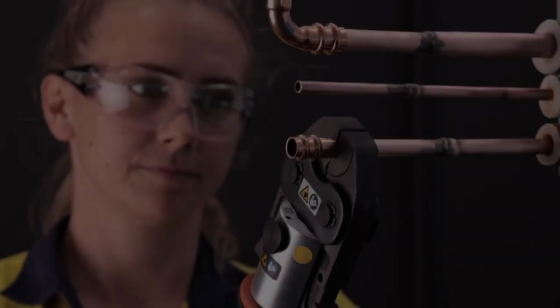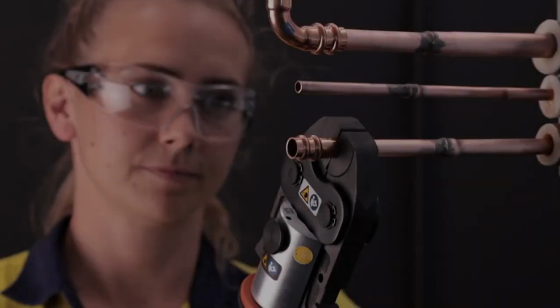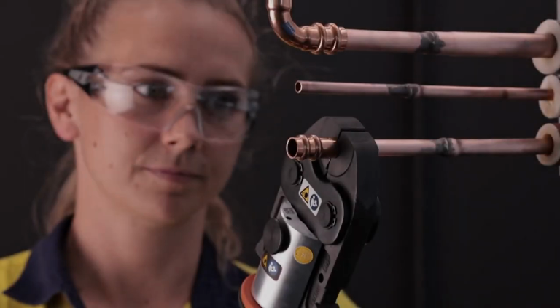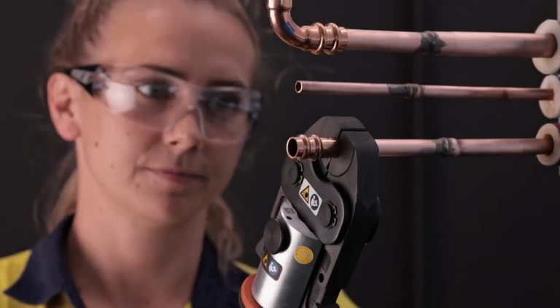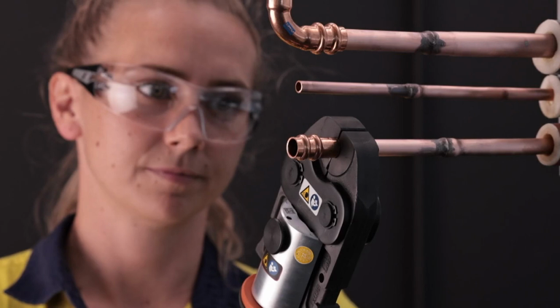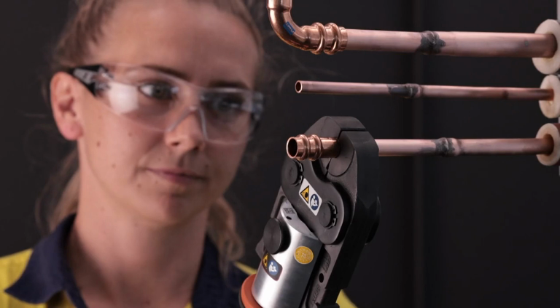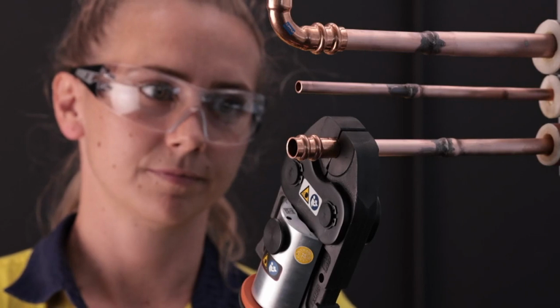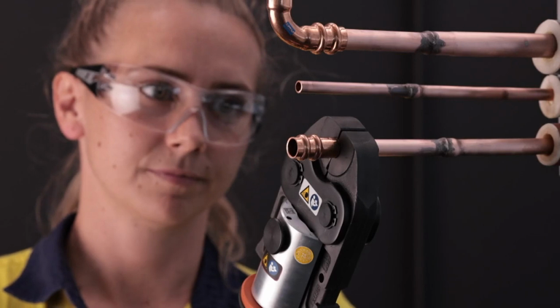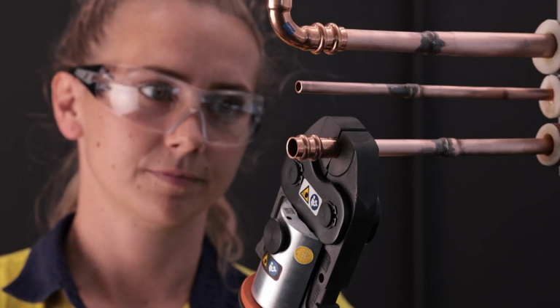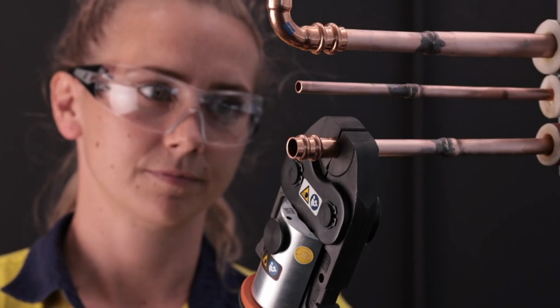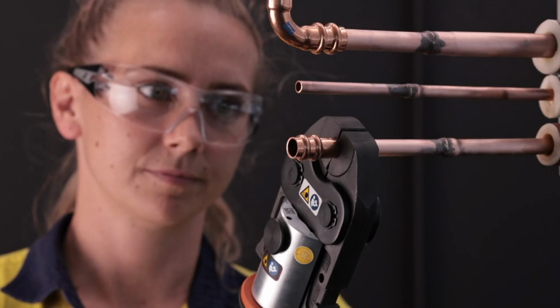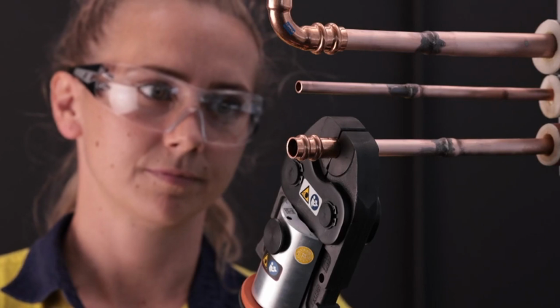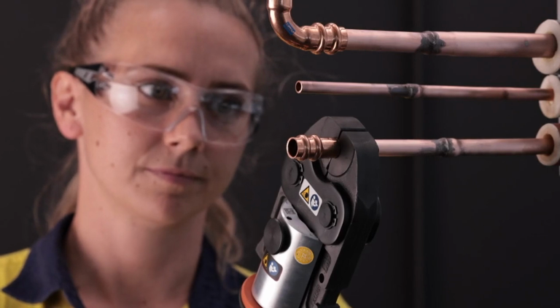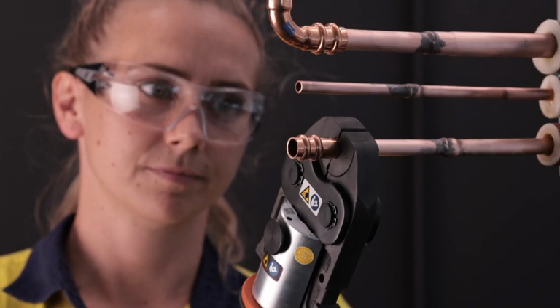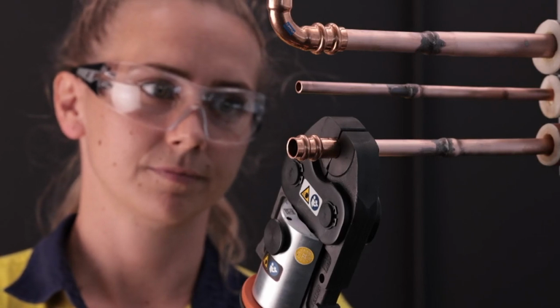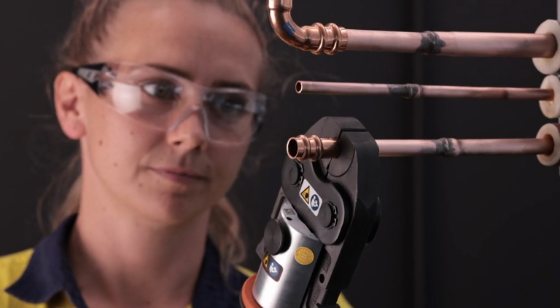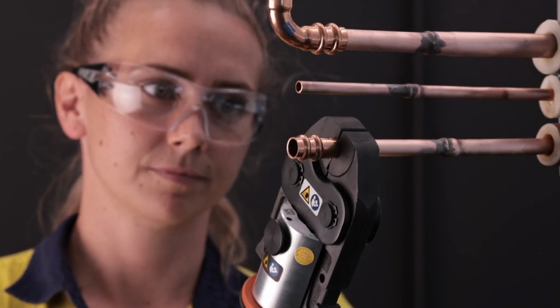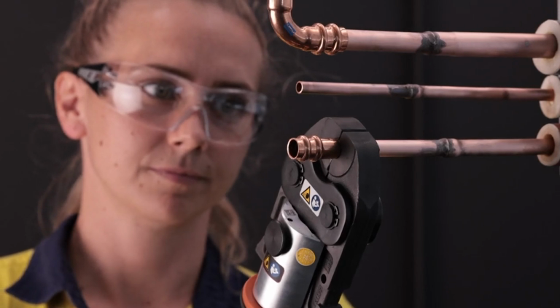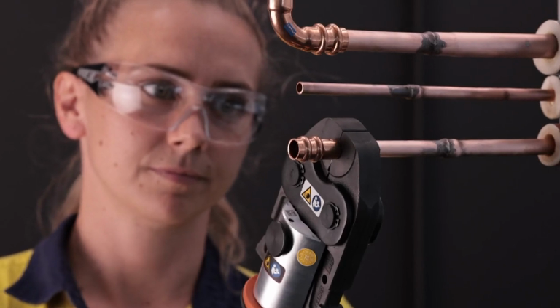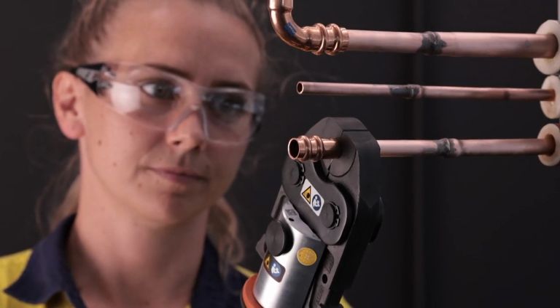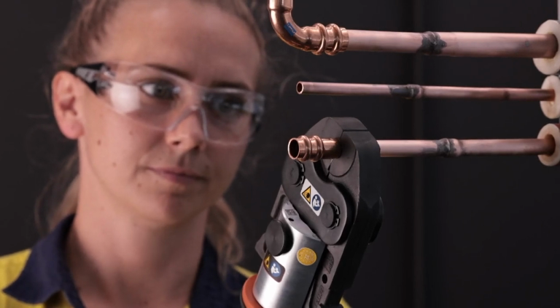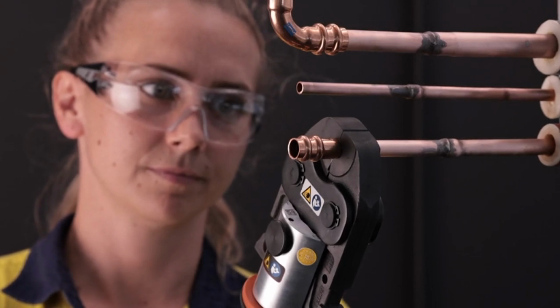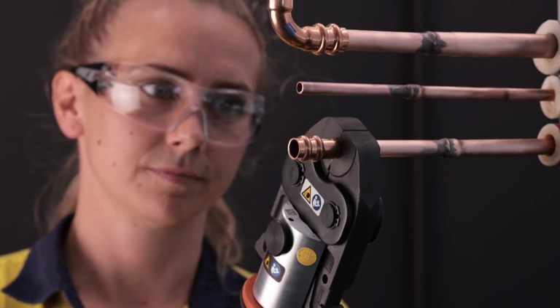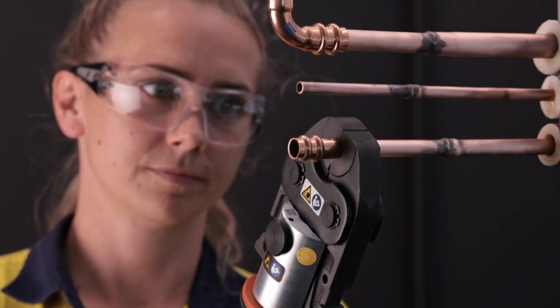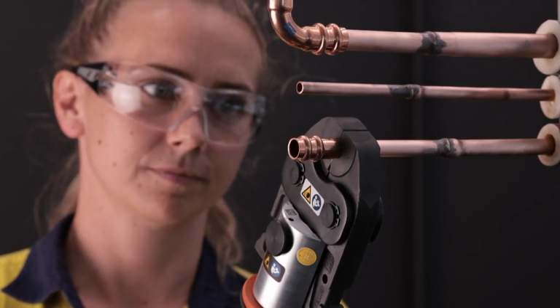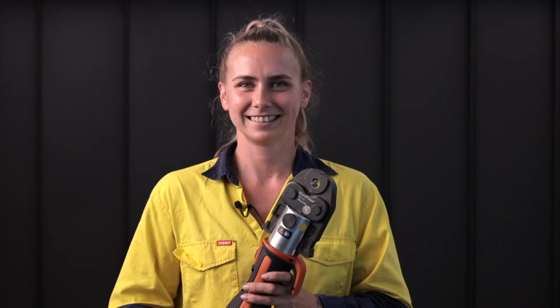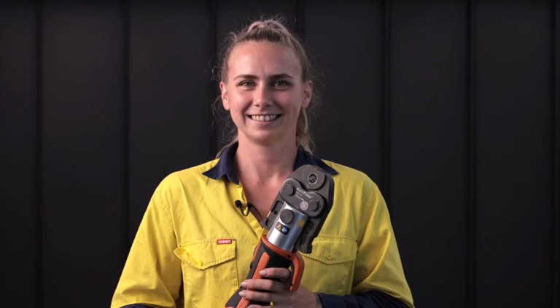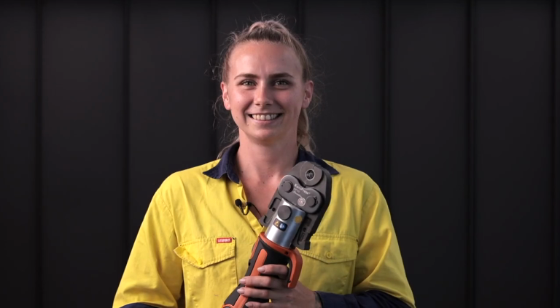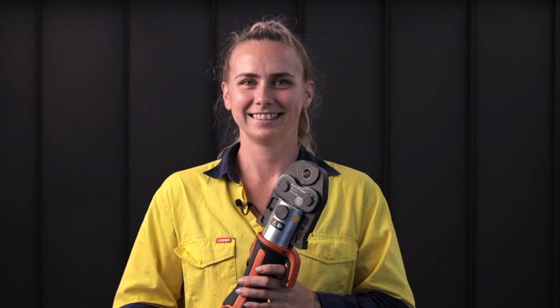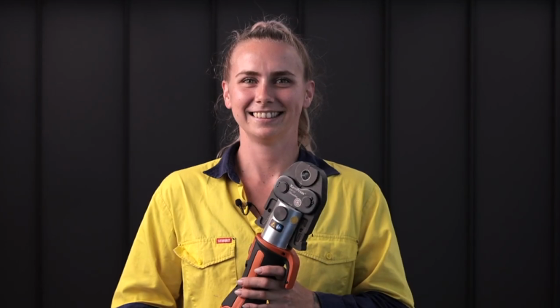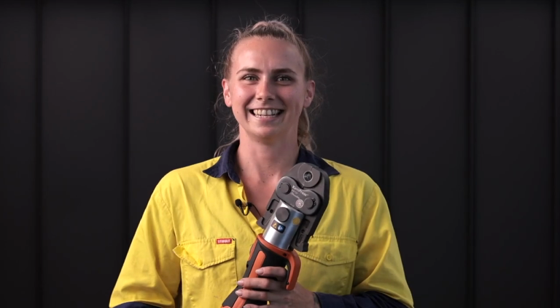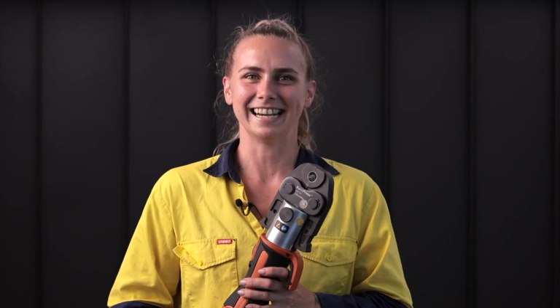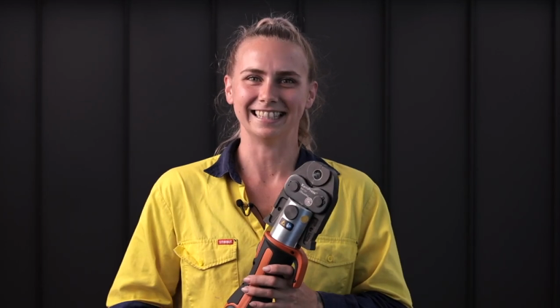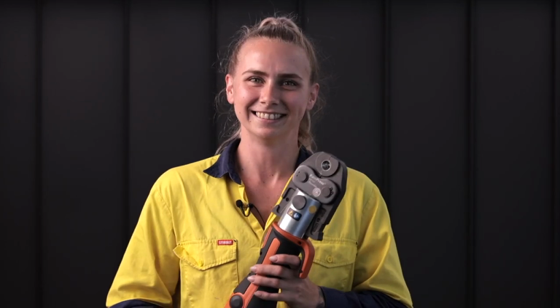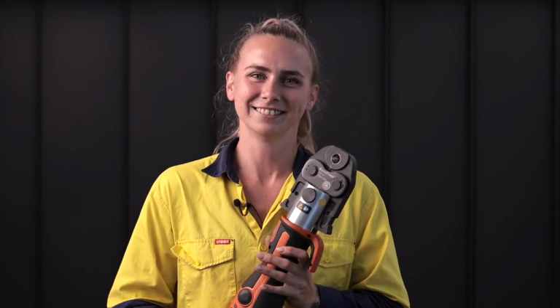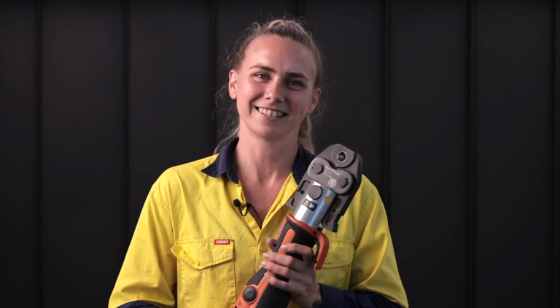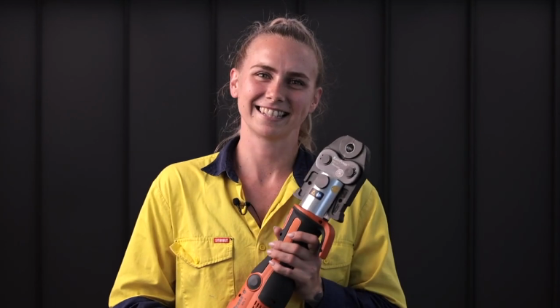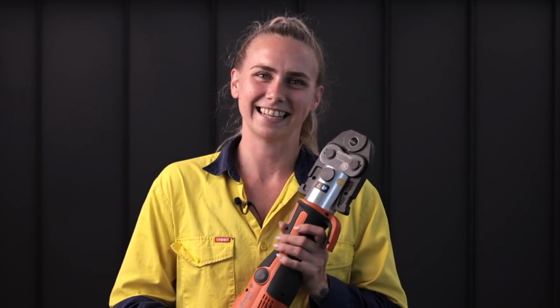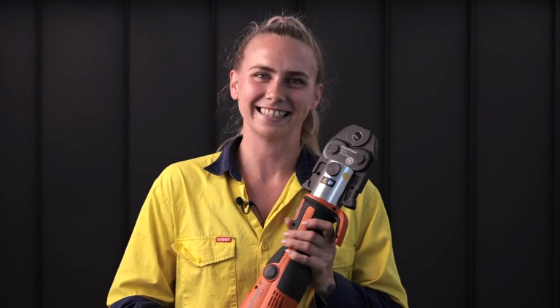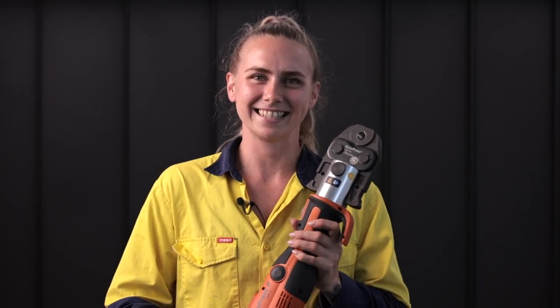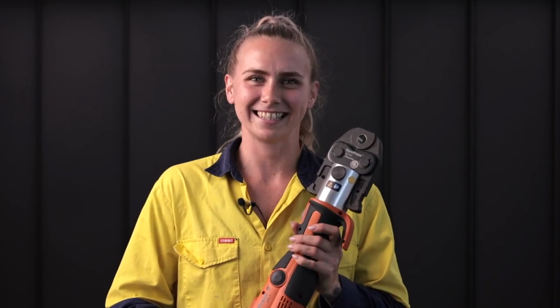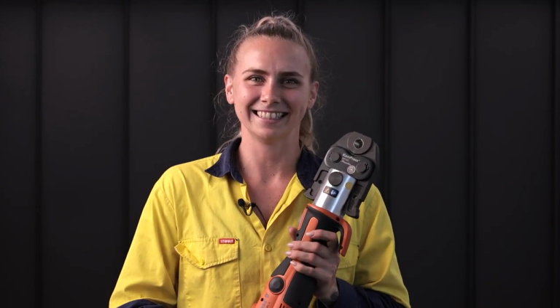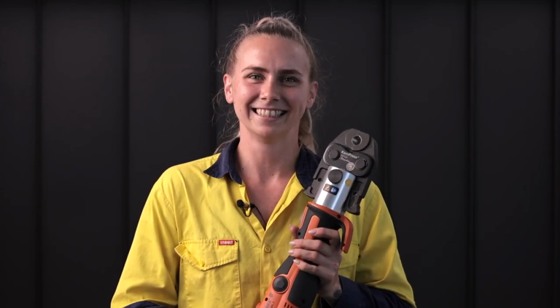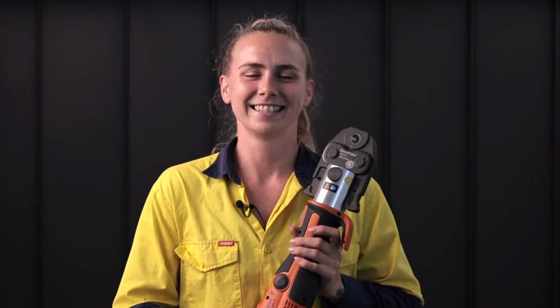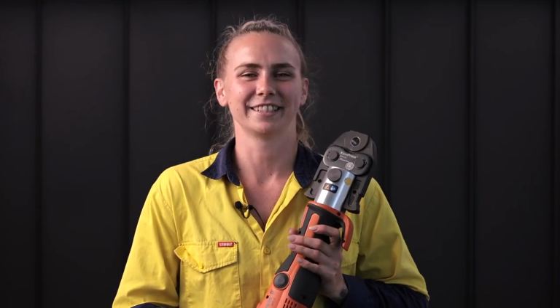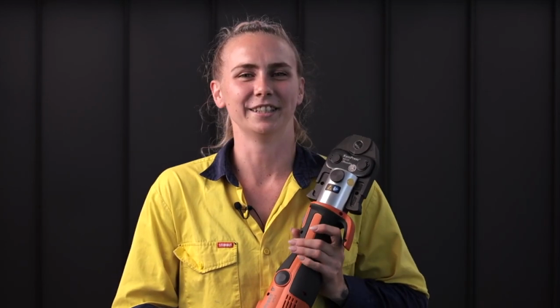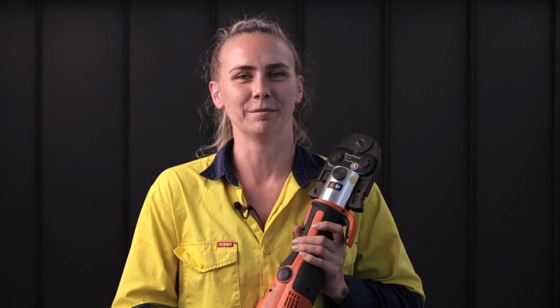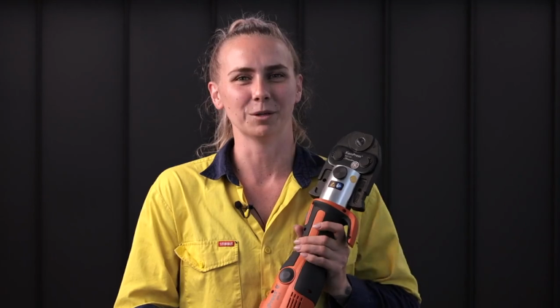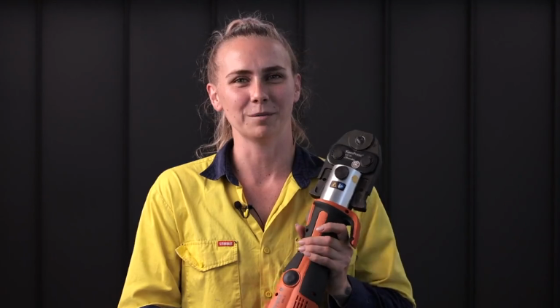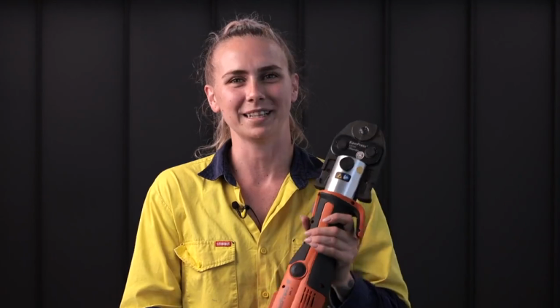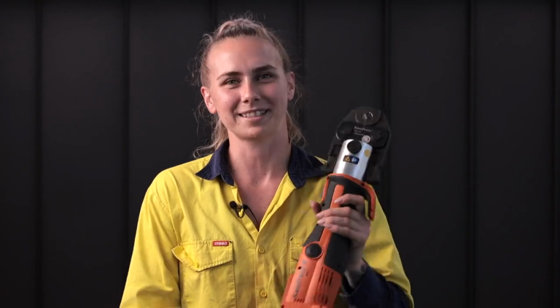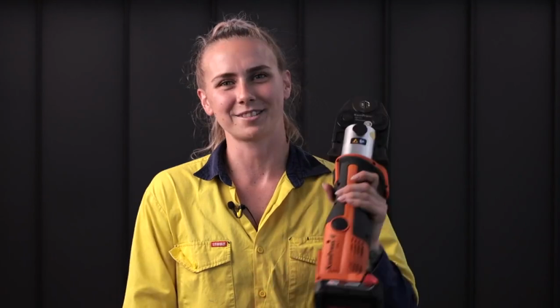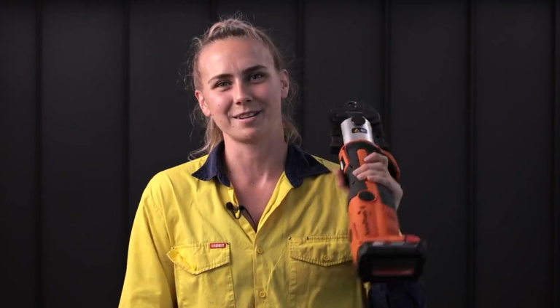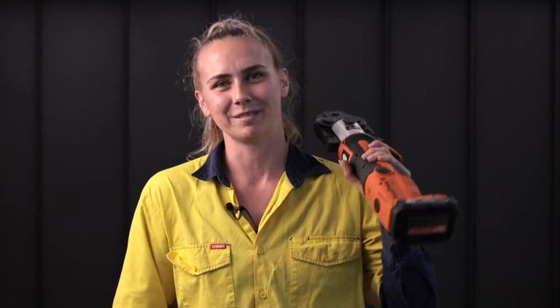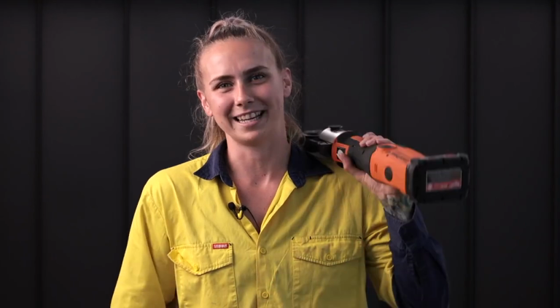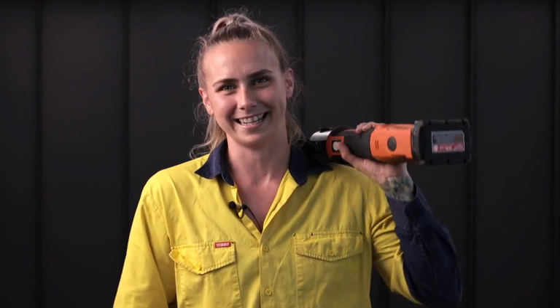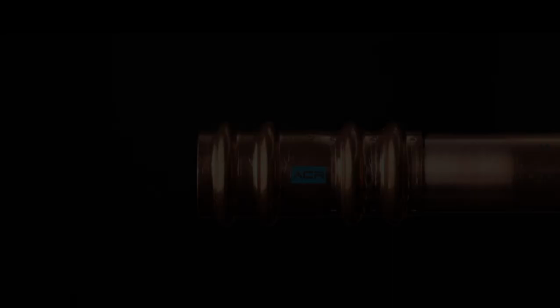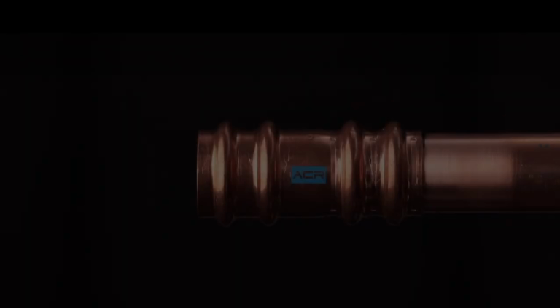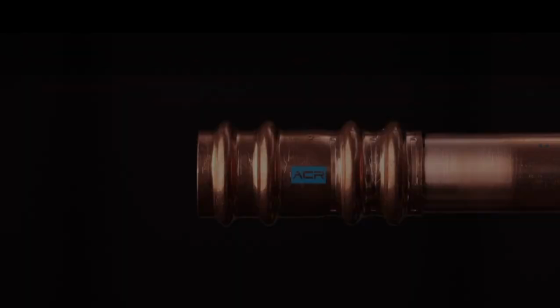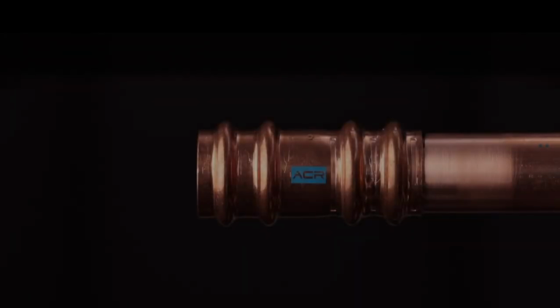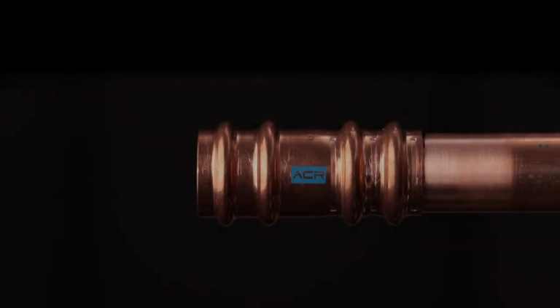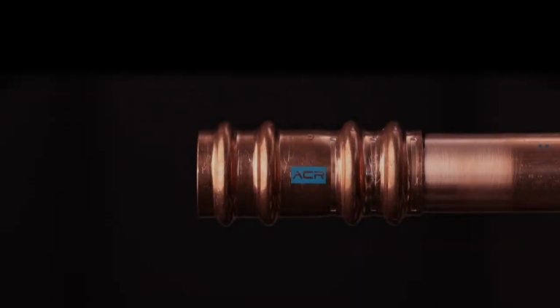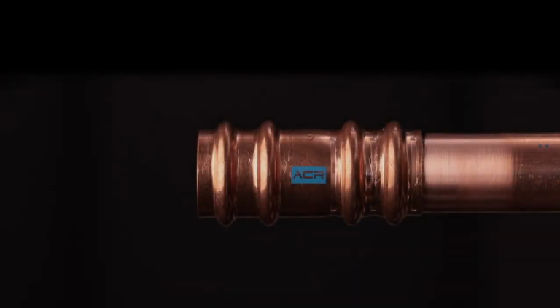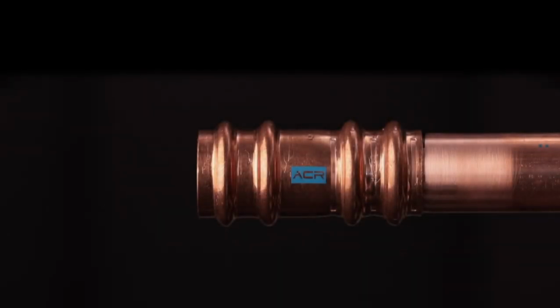You have now installed the highest quality ACR copper connection. Now, wasn't that easy? To learn more about the Streamline ACR press system, visit kembla.com.au.